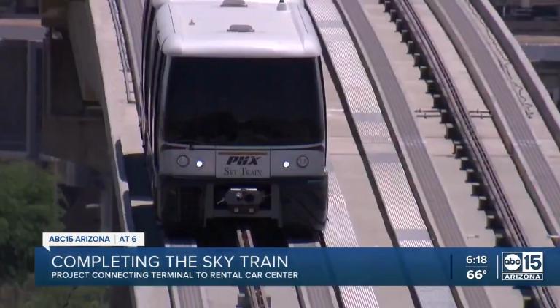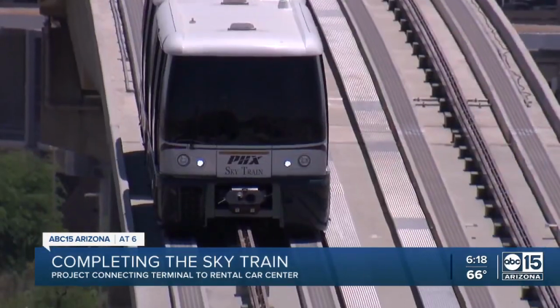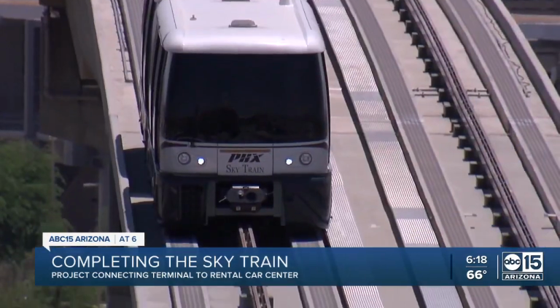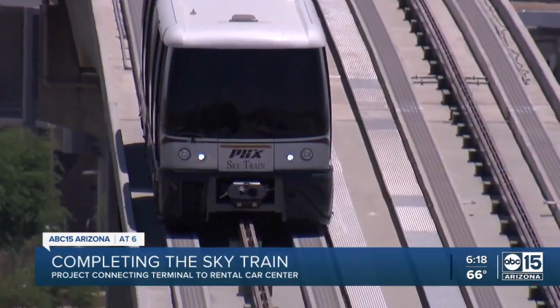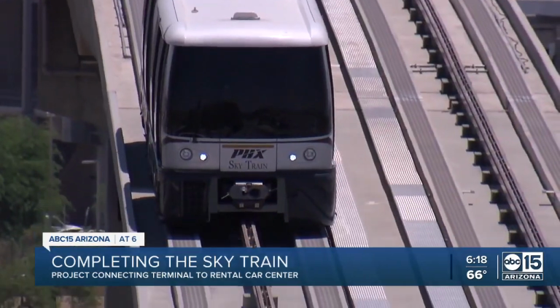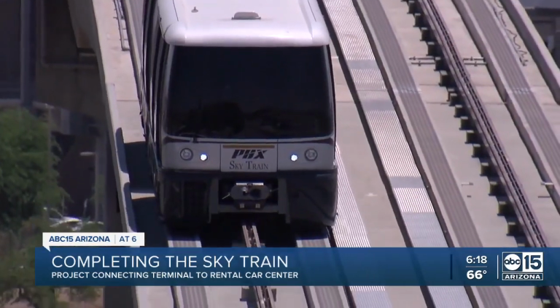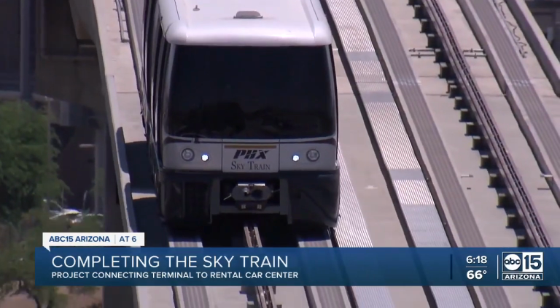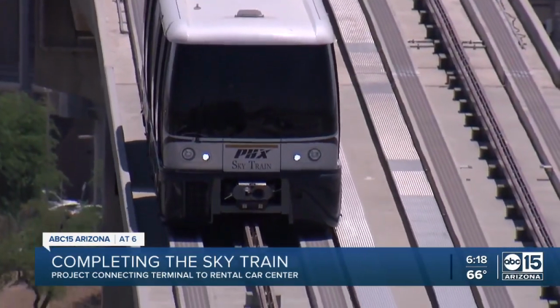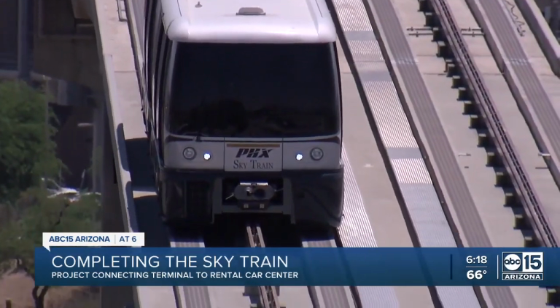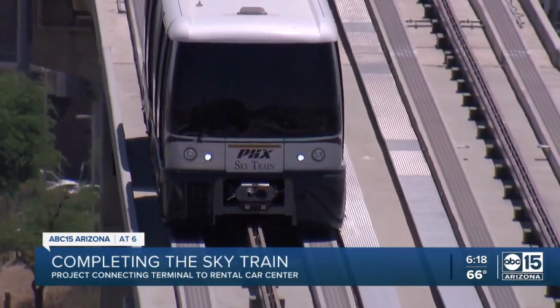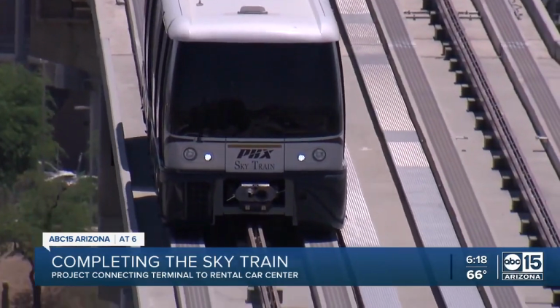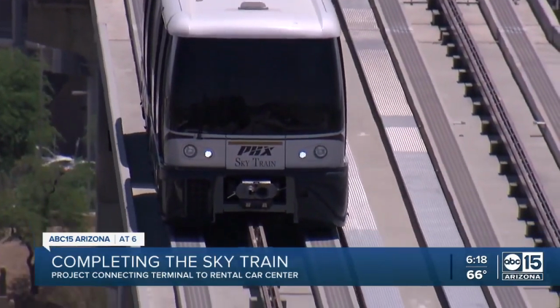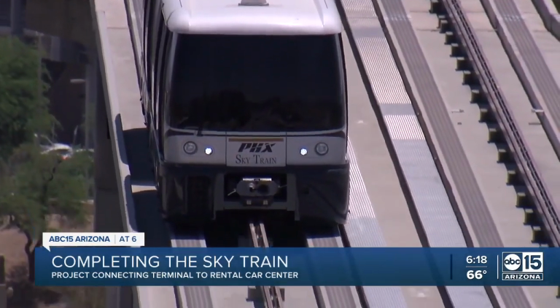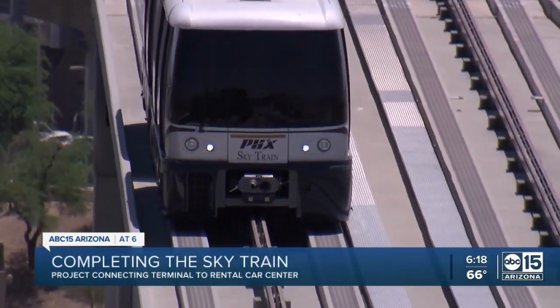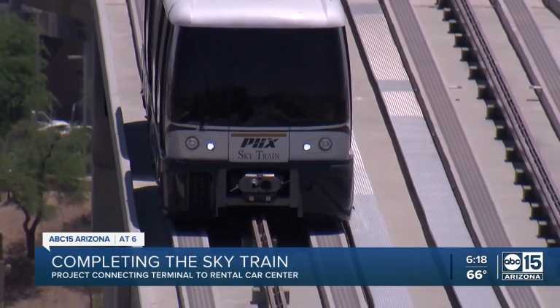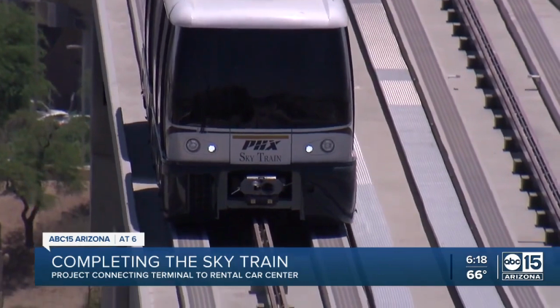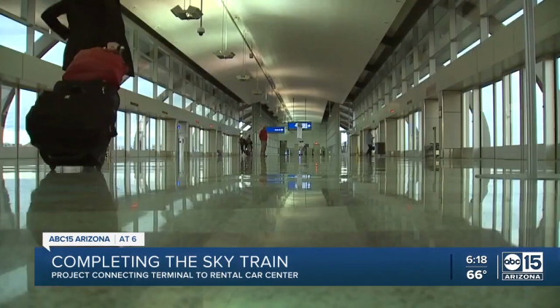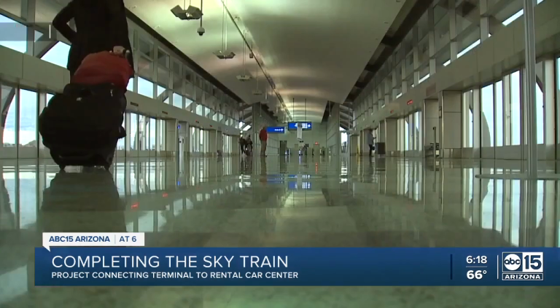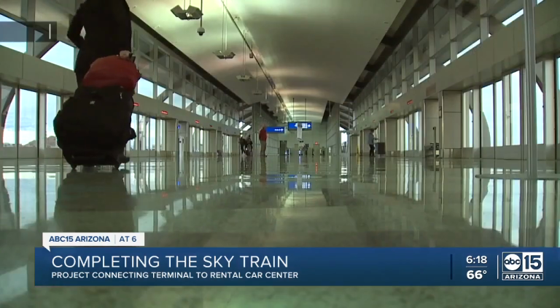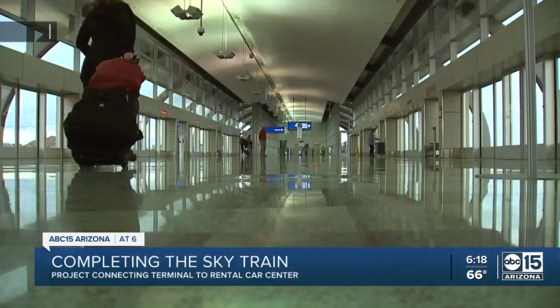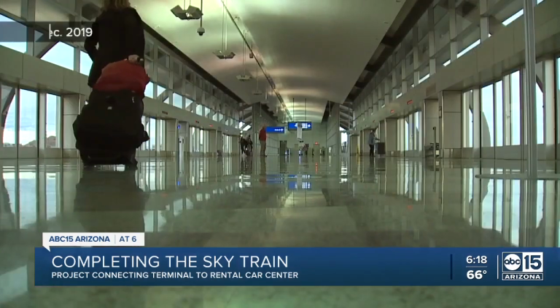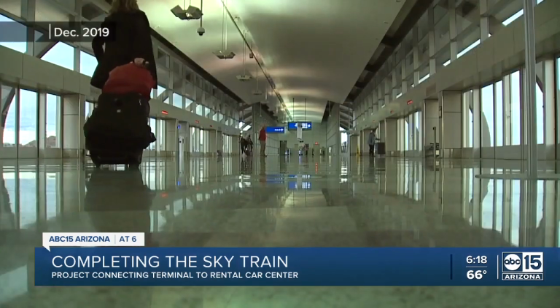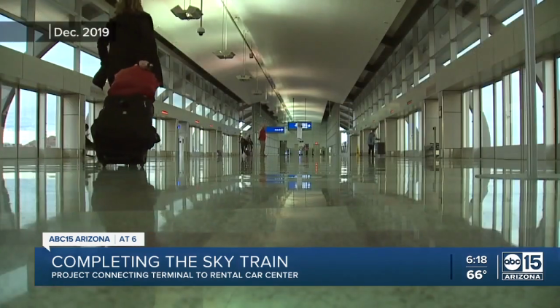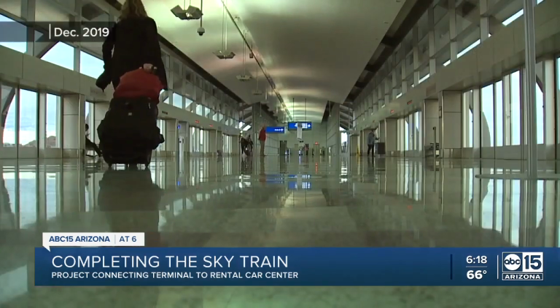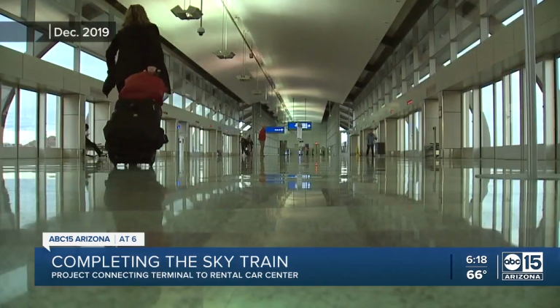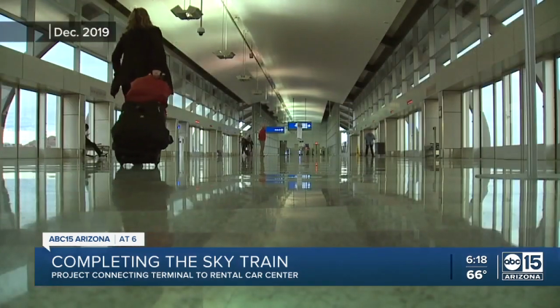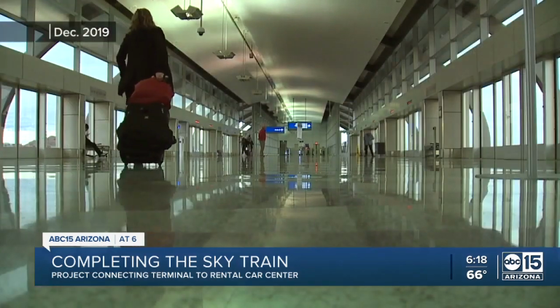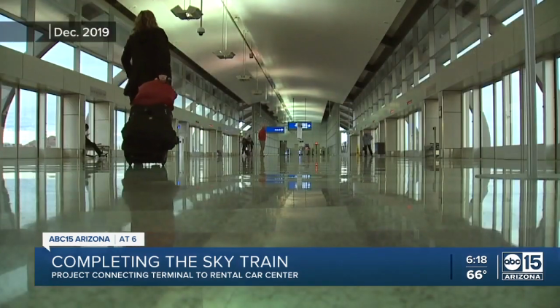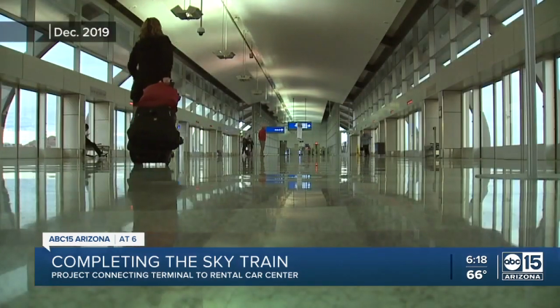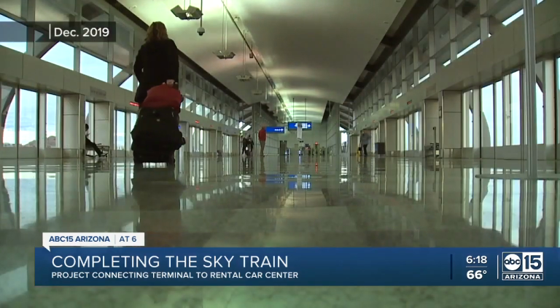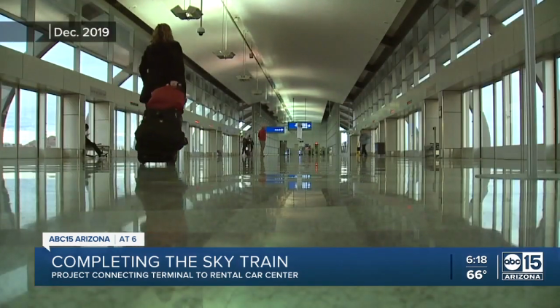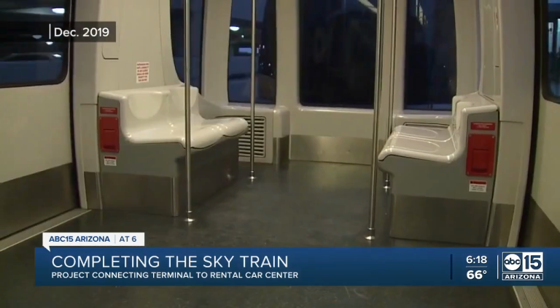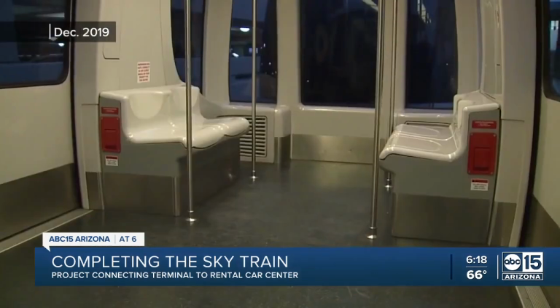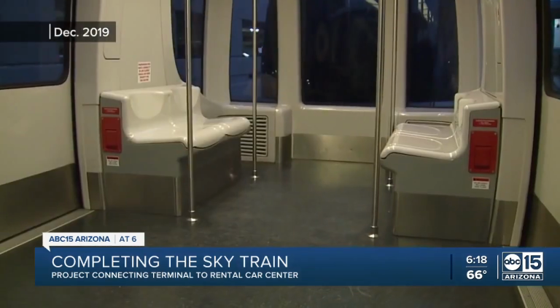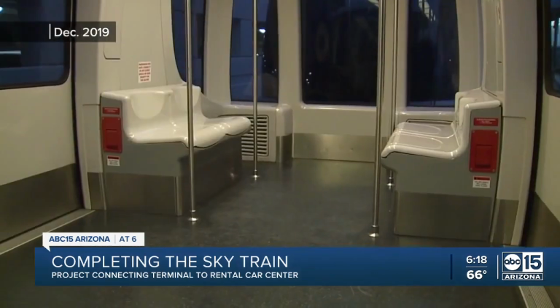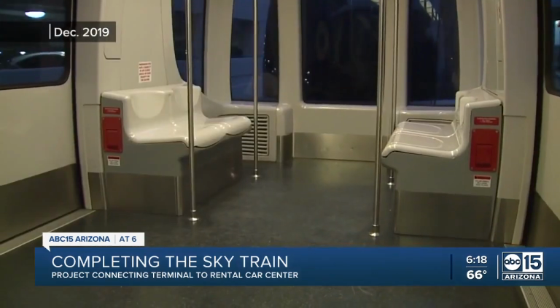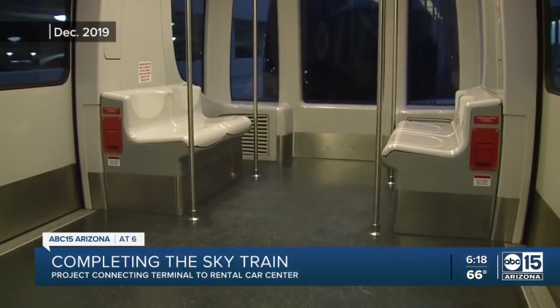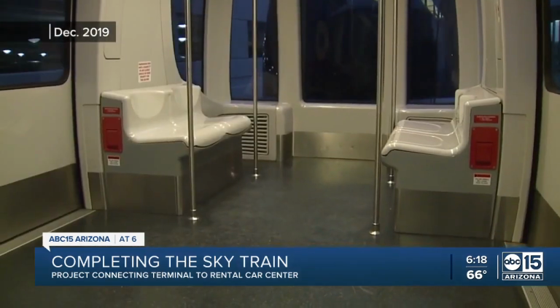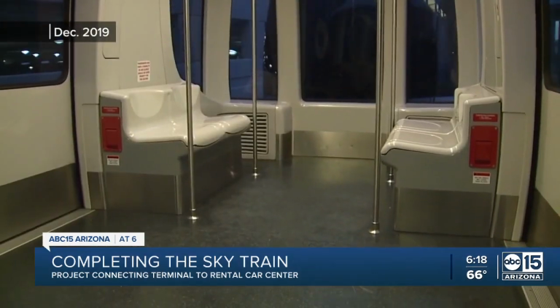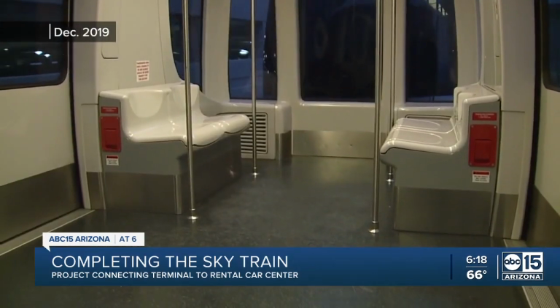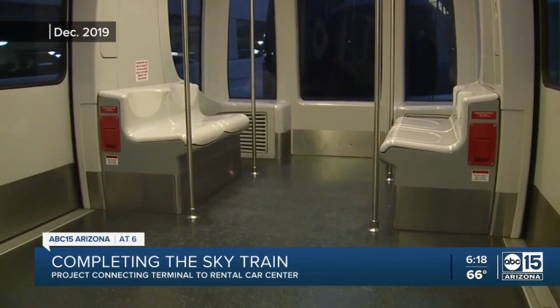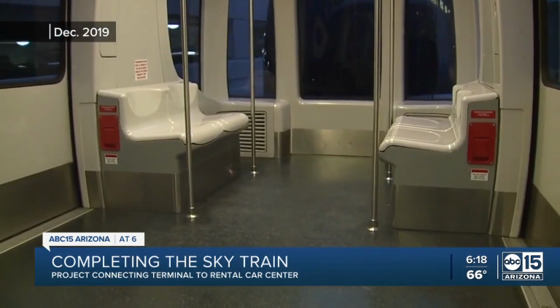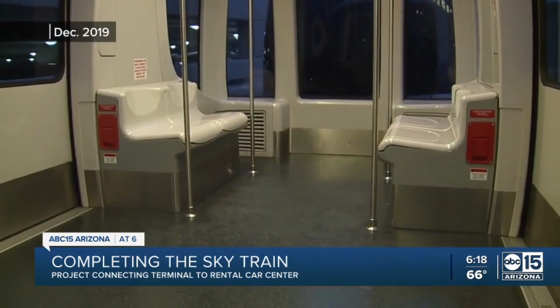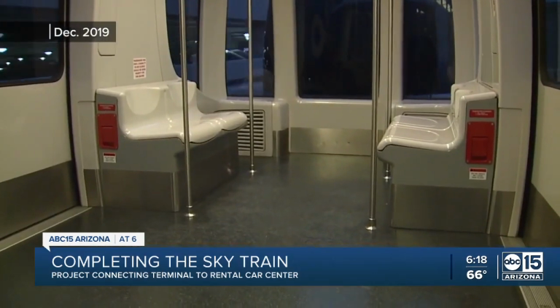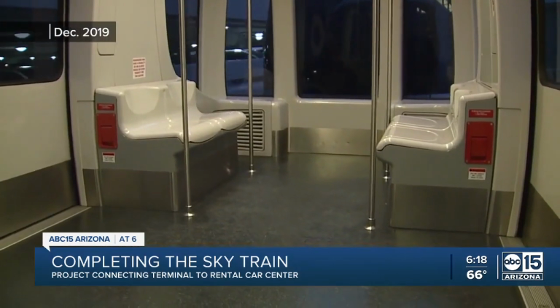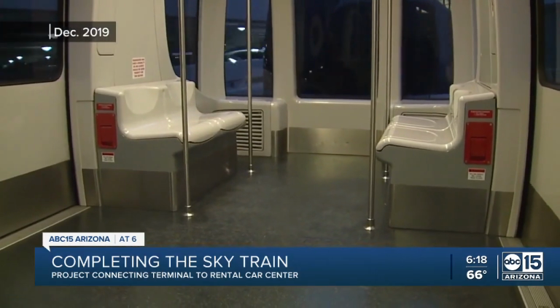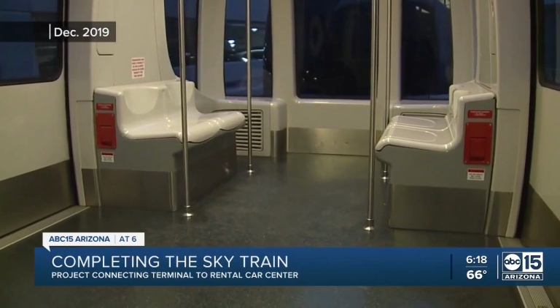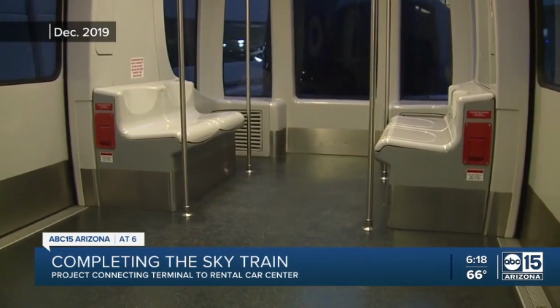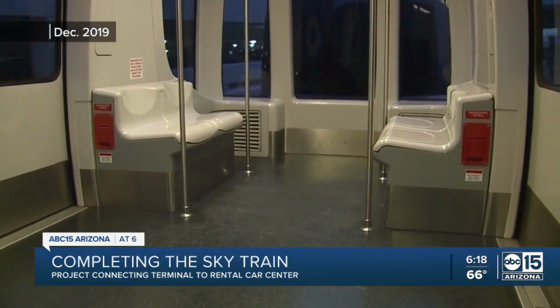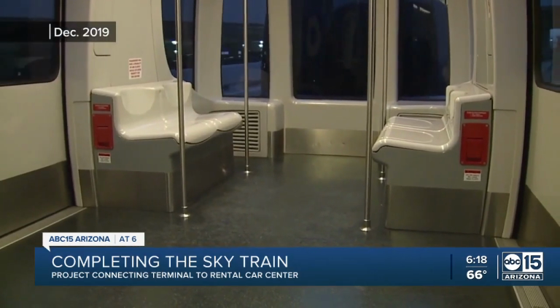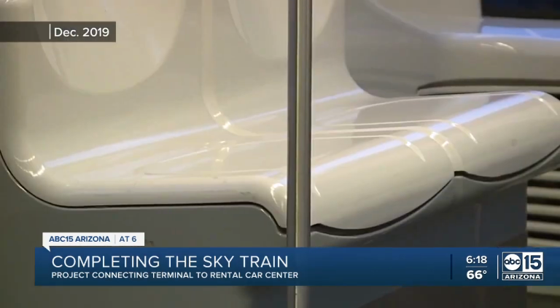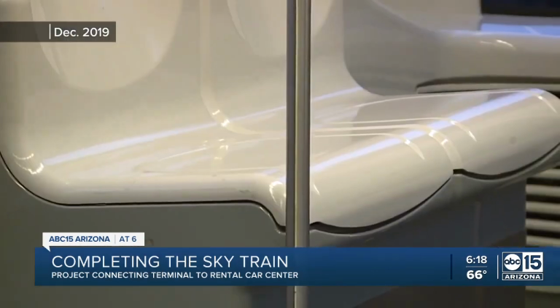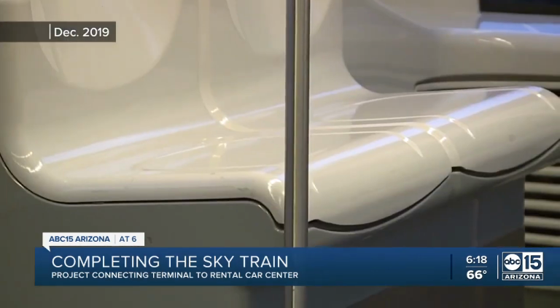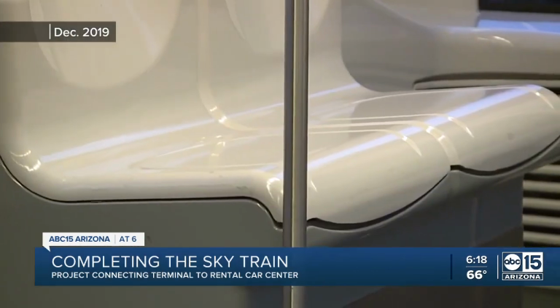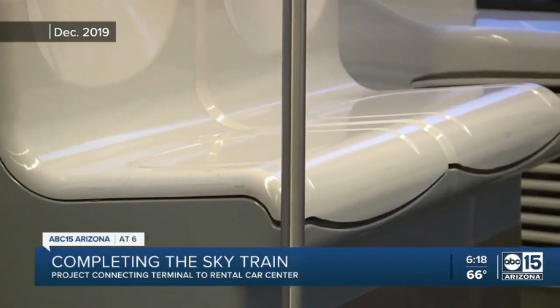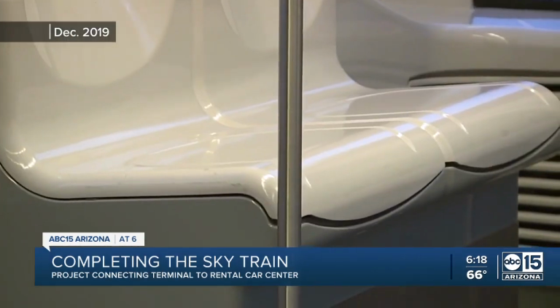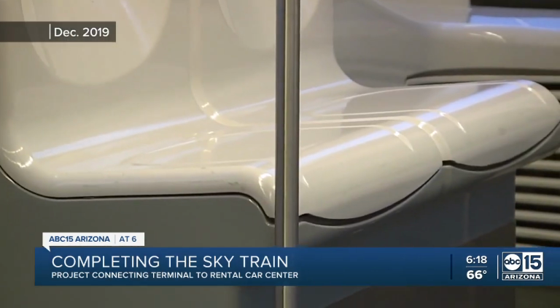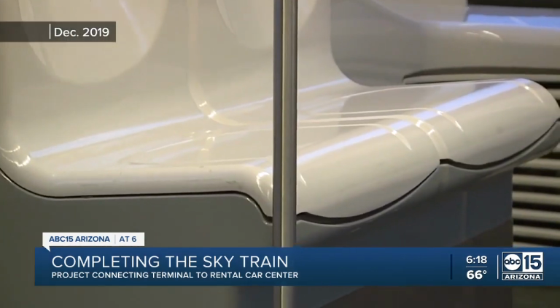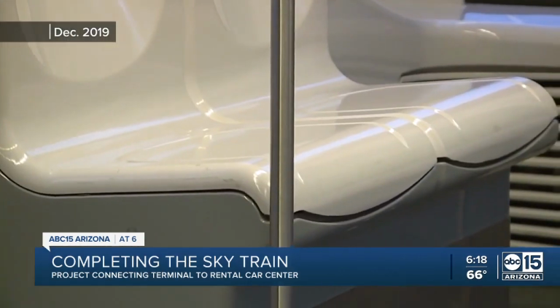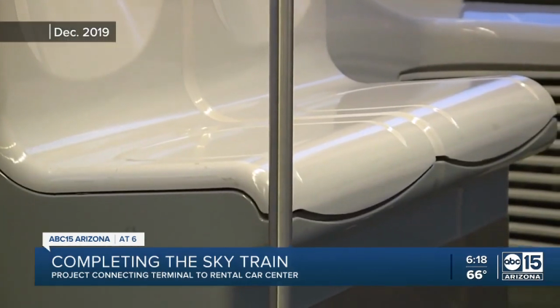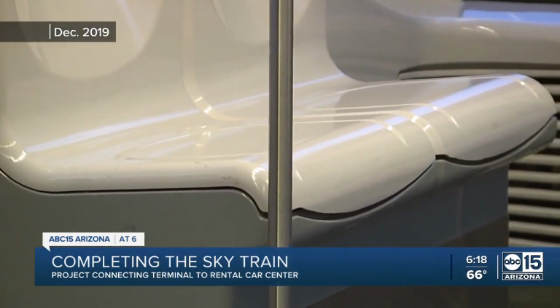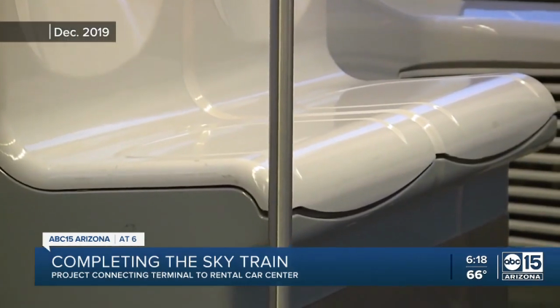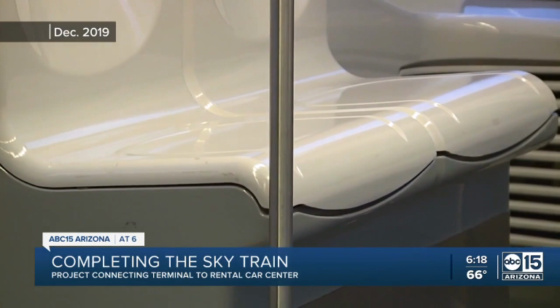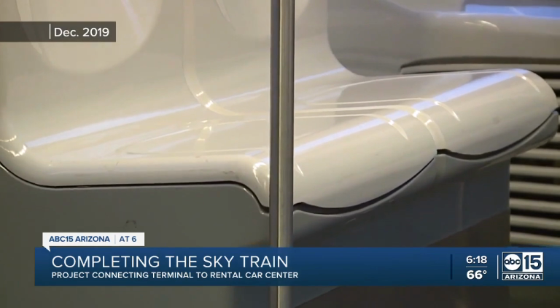The first stage opened way back in 2013, and it's taken a while for the SkyTrain to catch on. Besides a few airport staff, this 2019 rider had an entire car to herself.